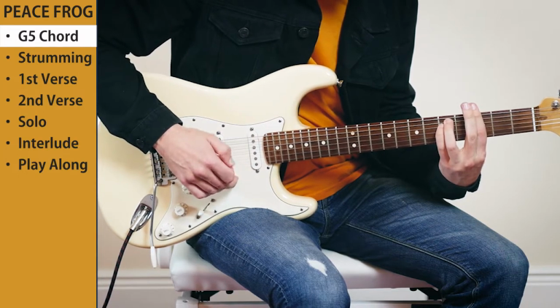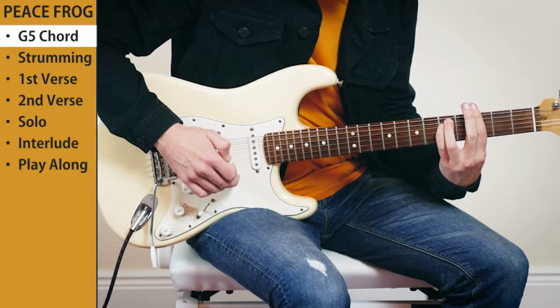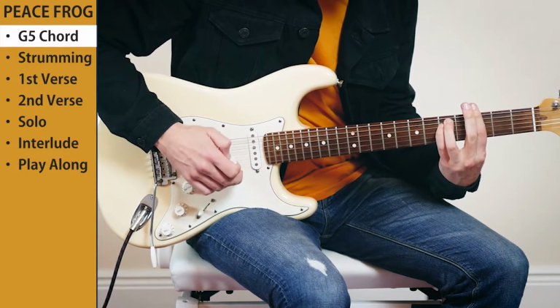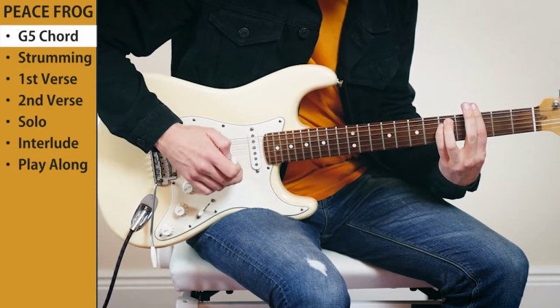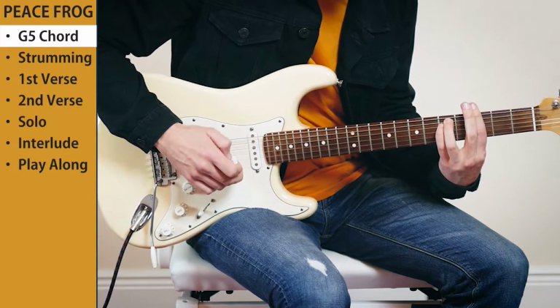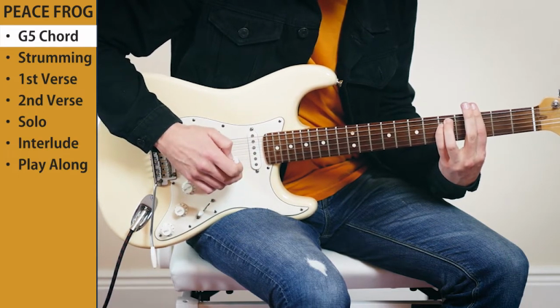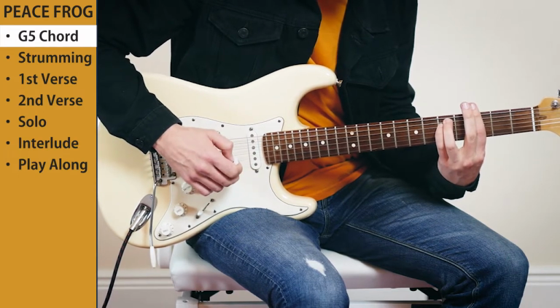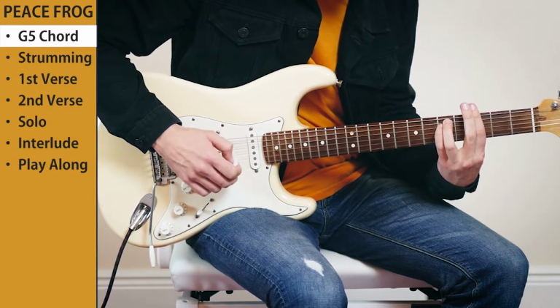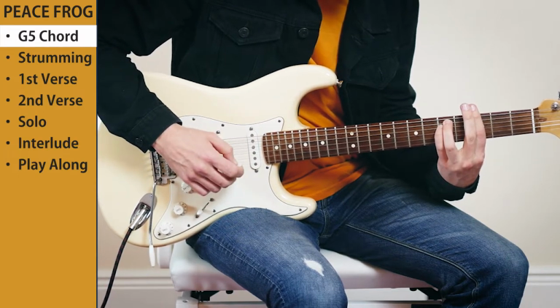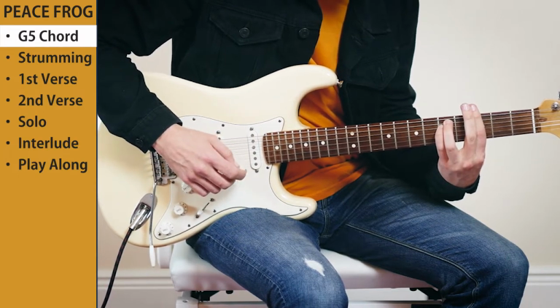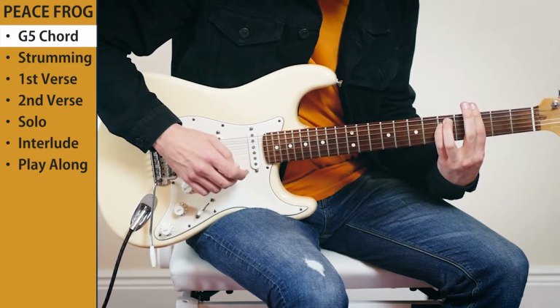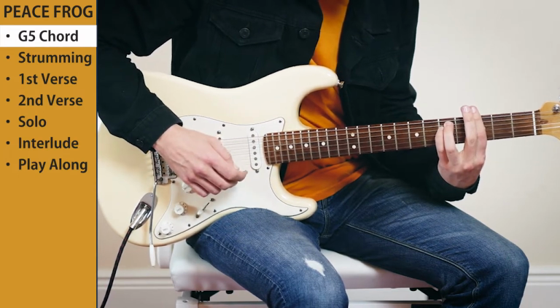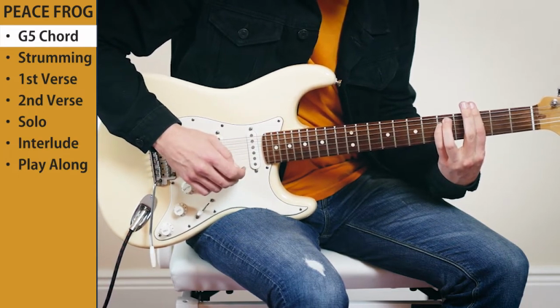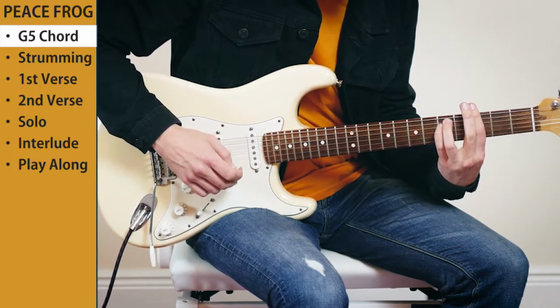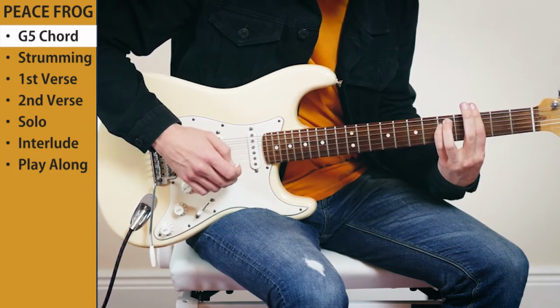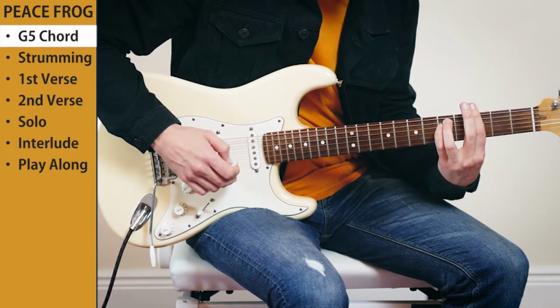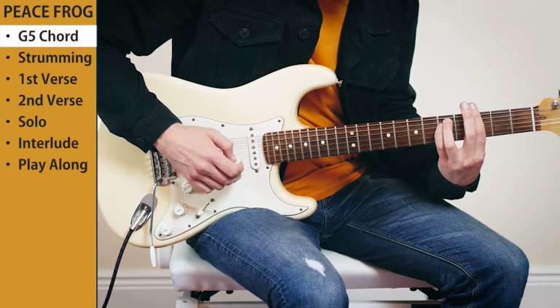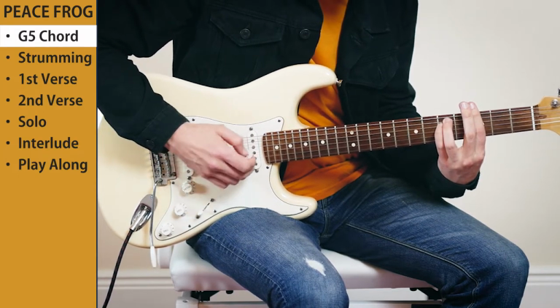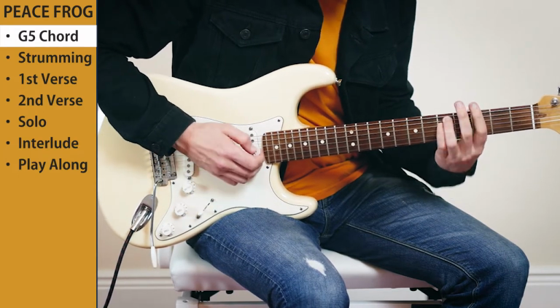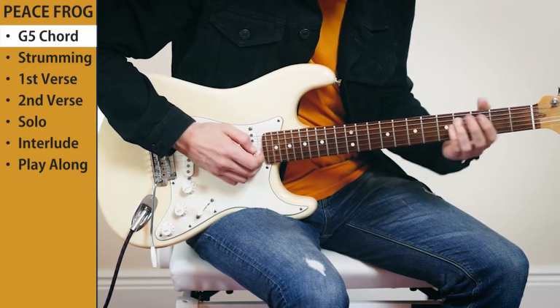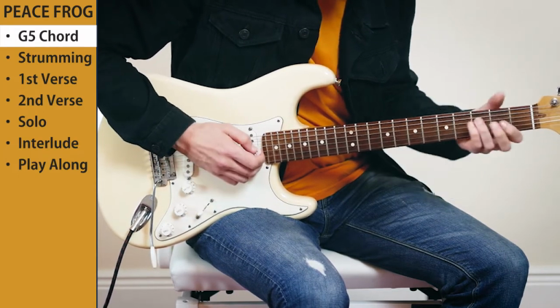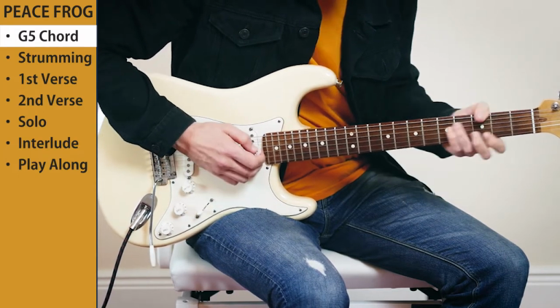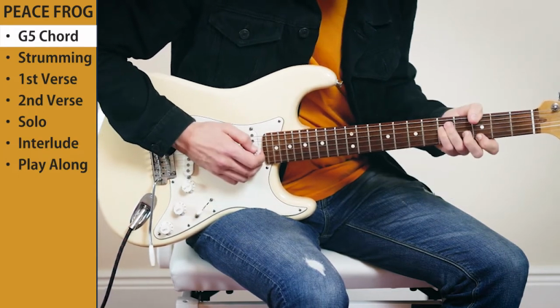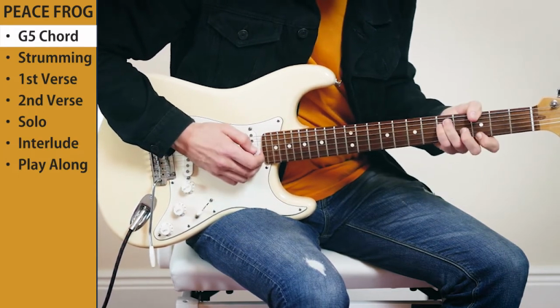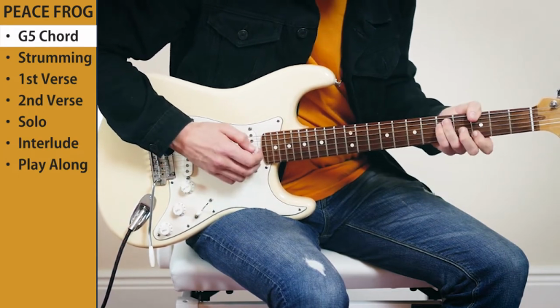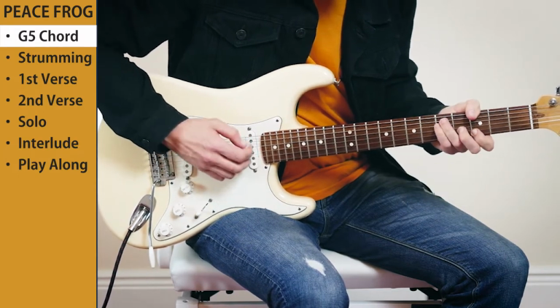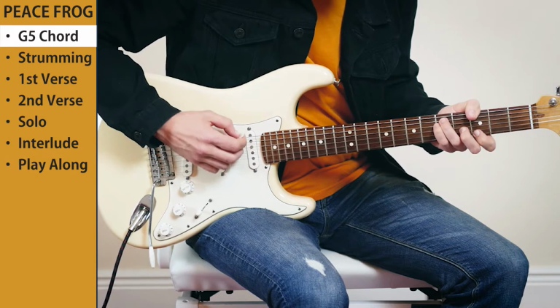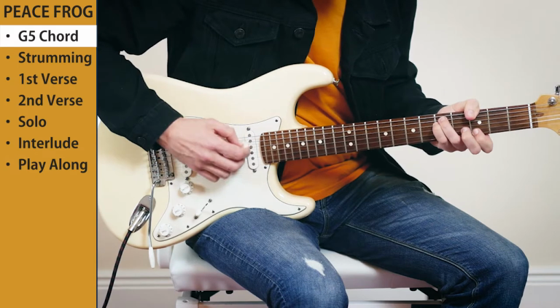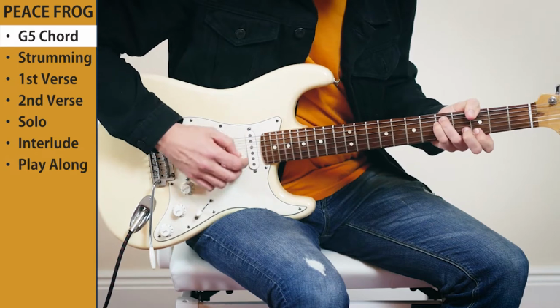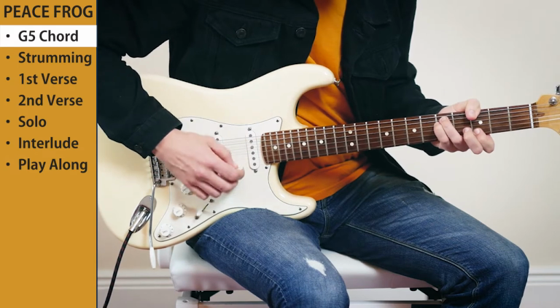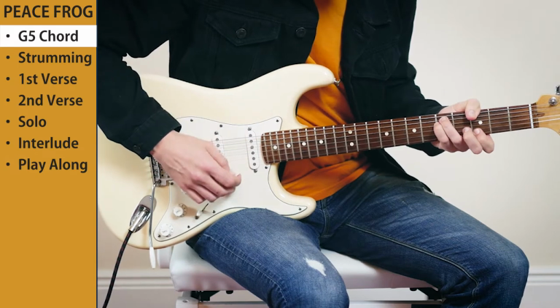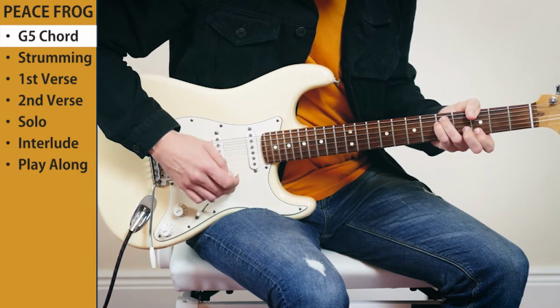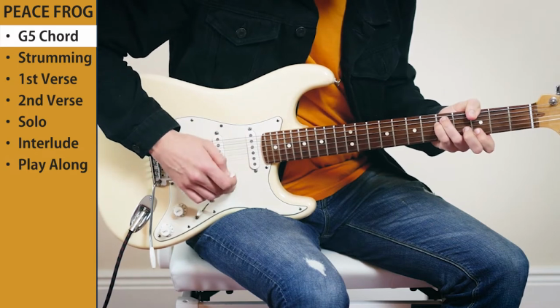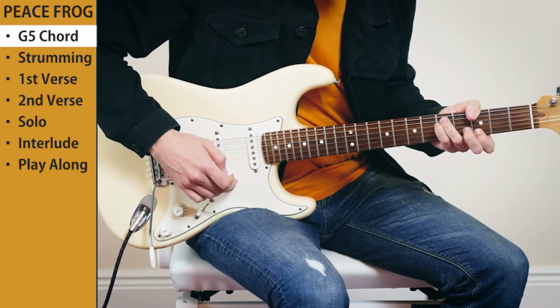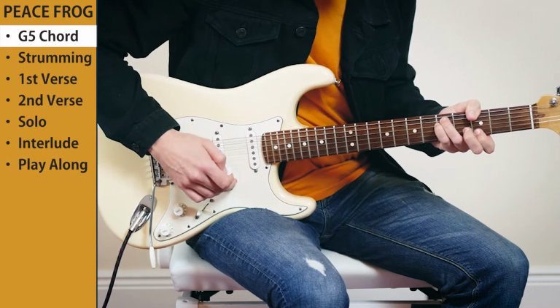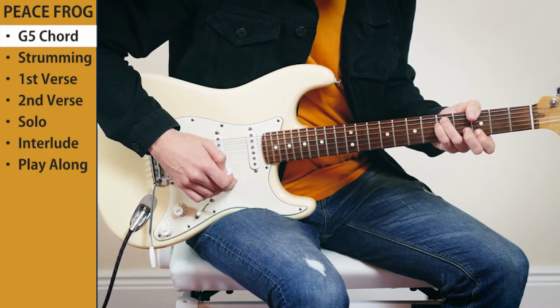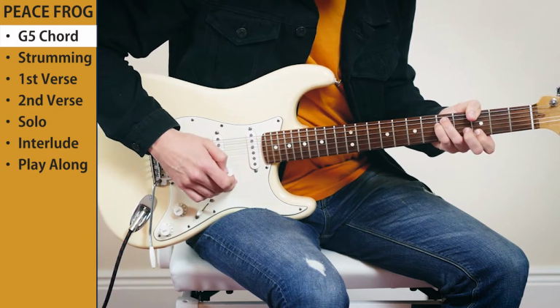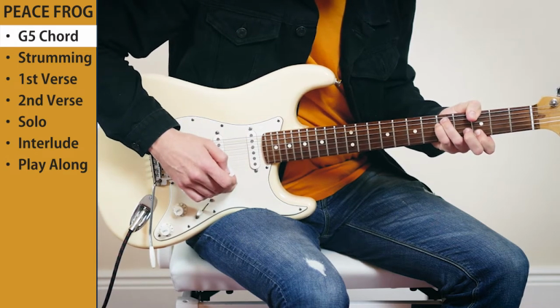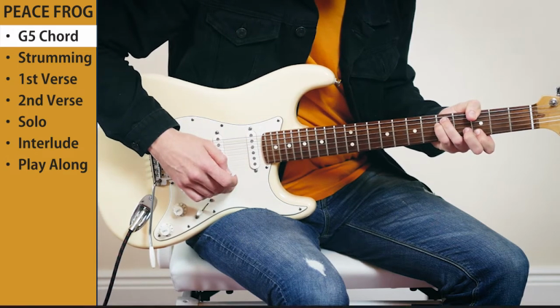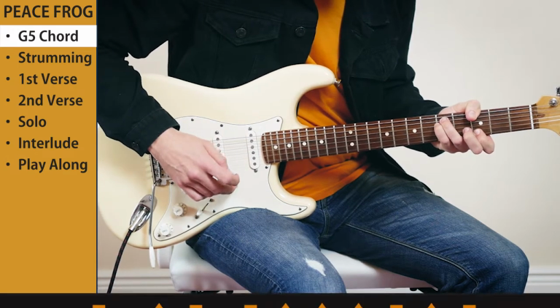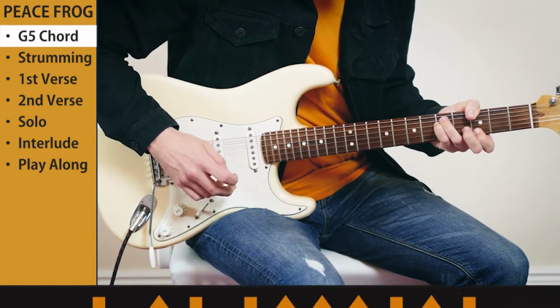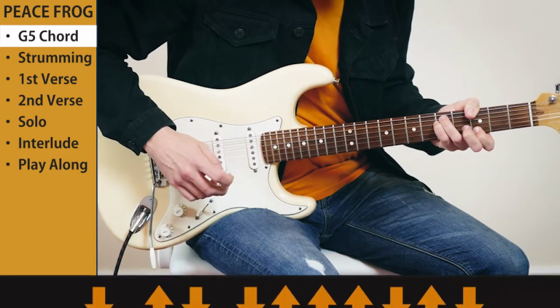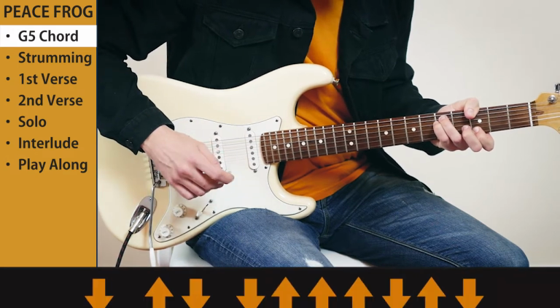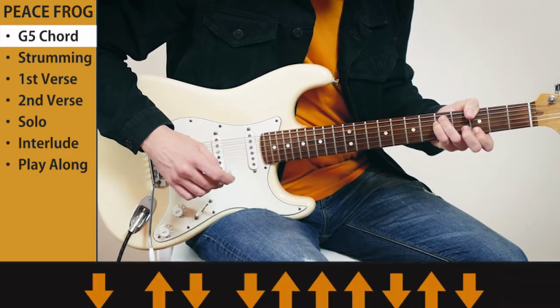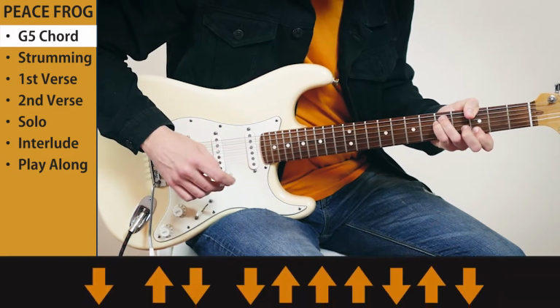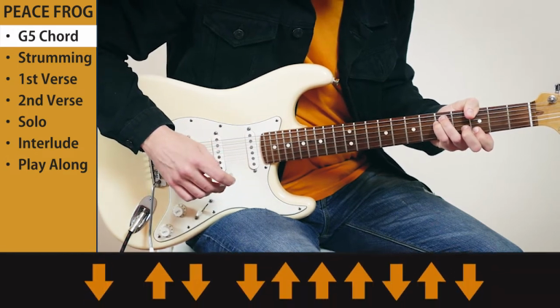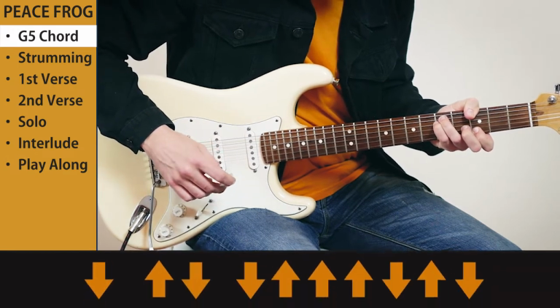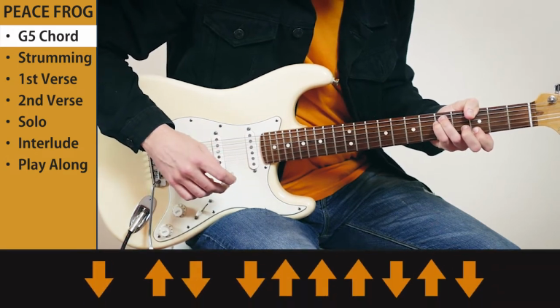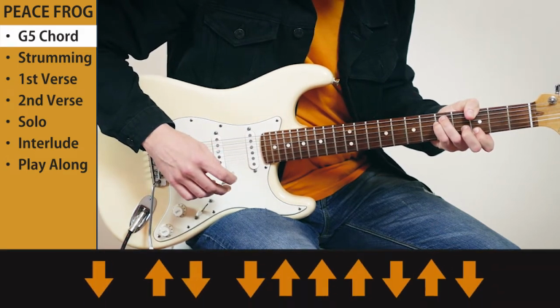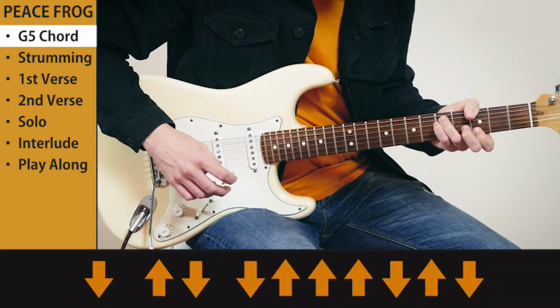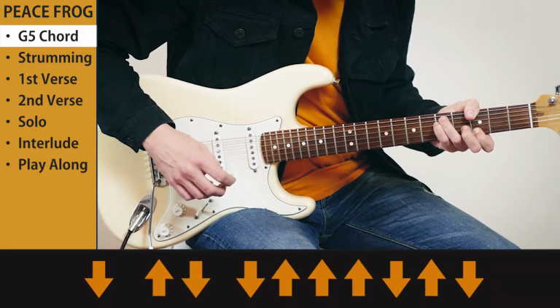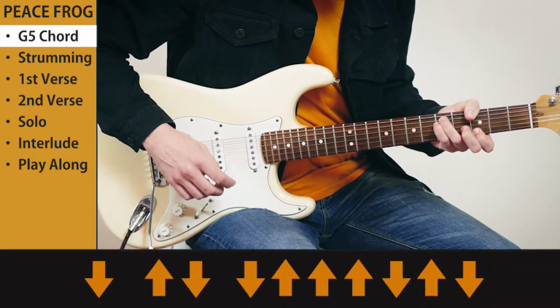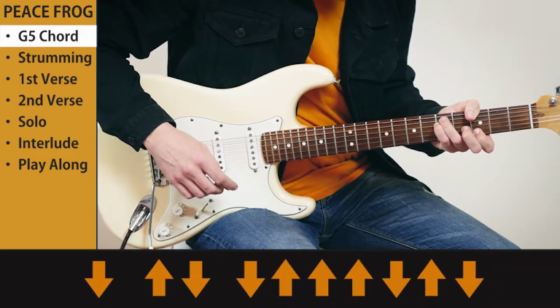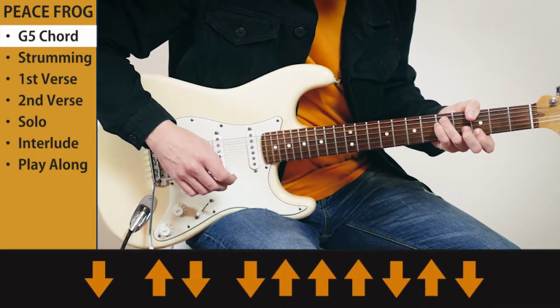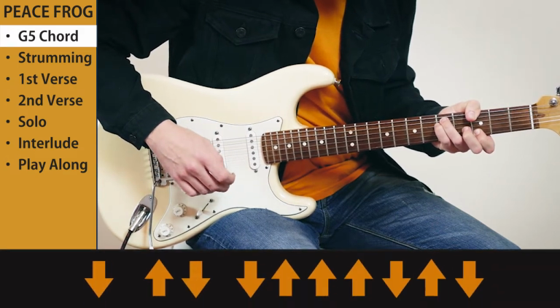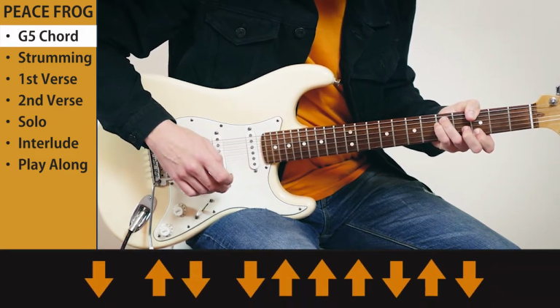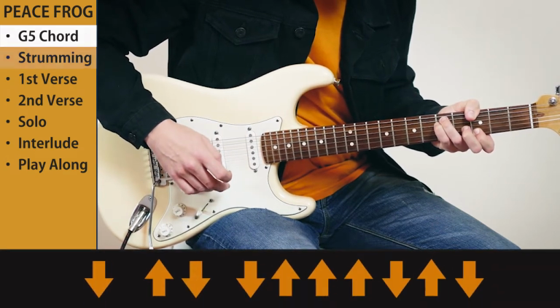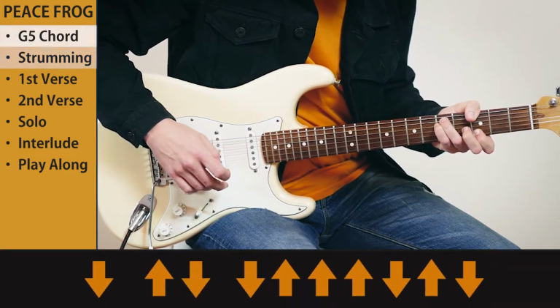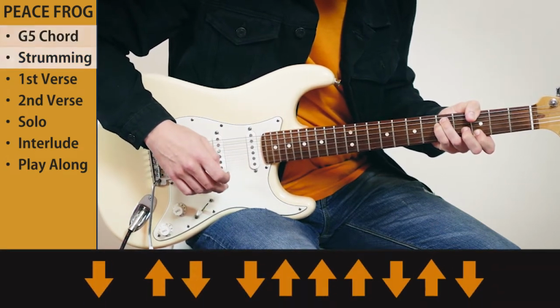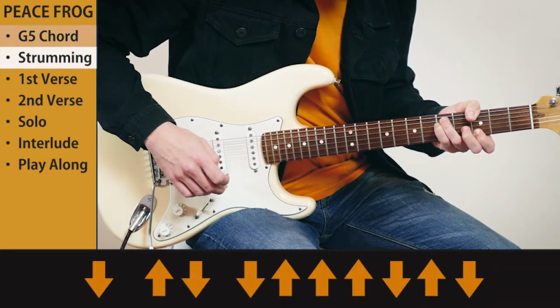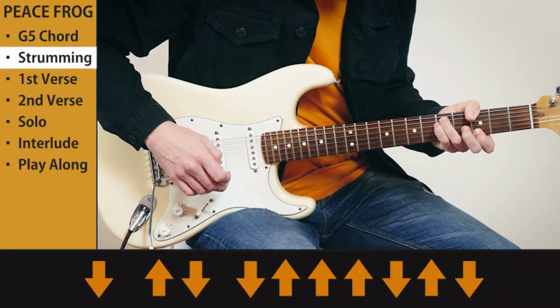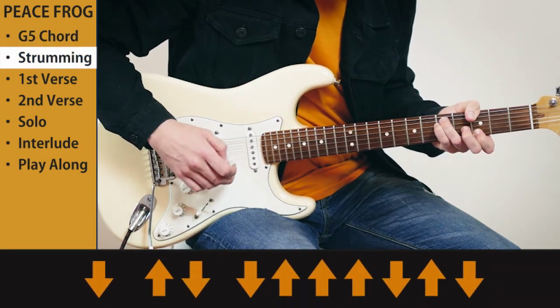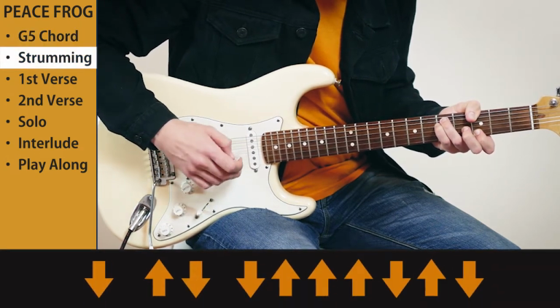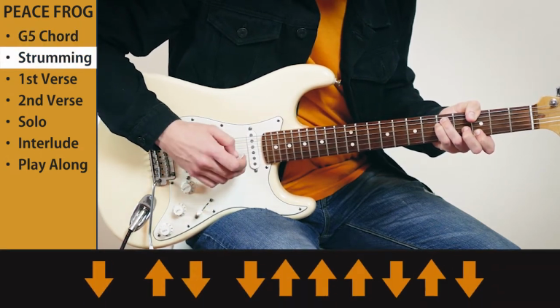It's very hard to do. I really don't know how he does it. I'm gonna use my thumb — it's much easier for me. Let's take a look at the strumming.